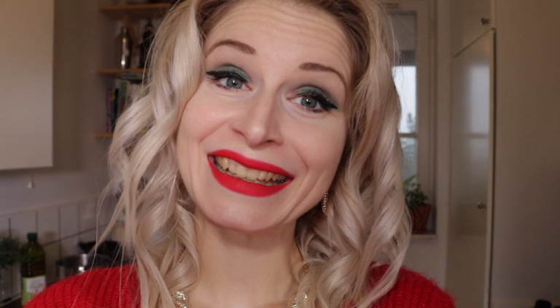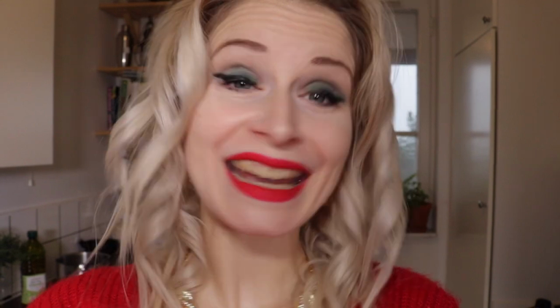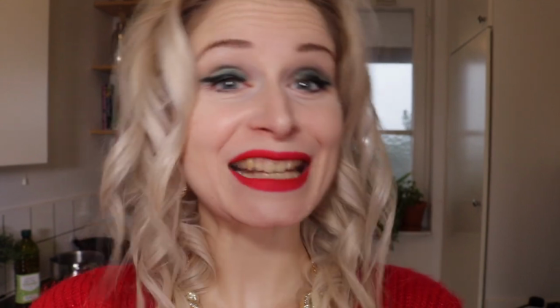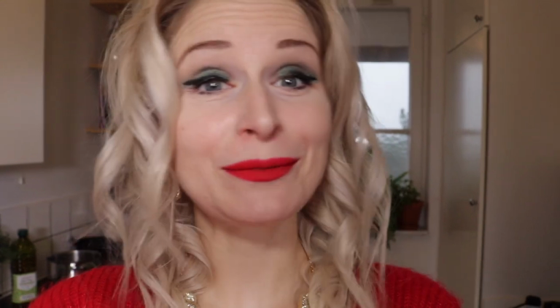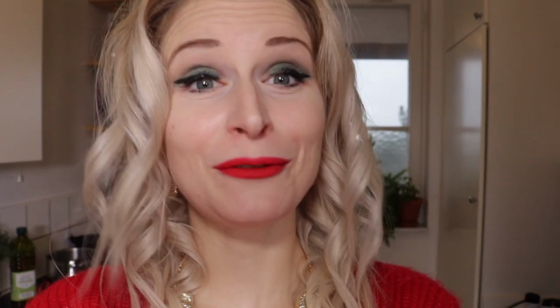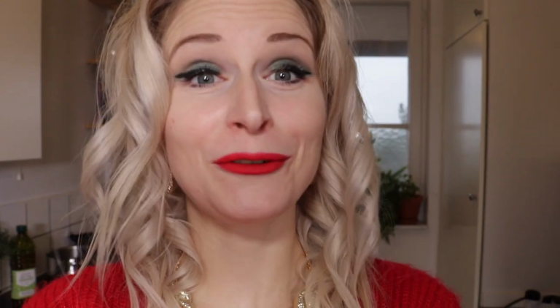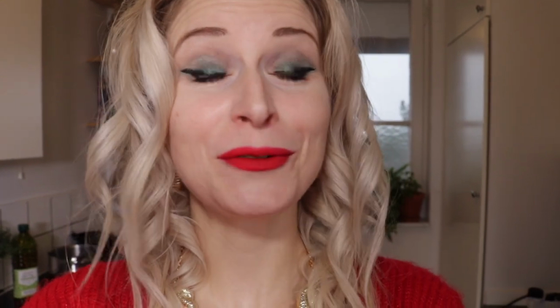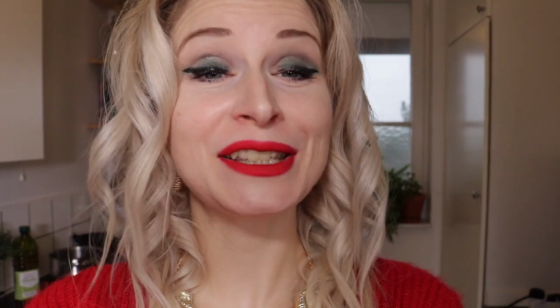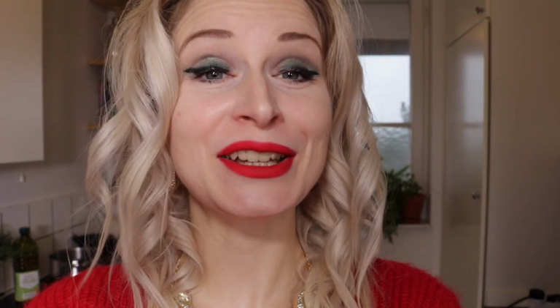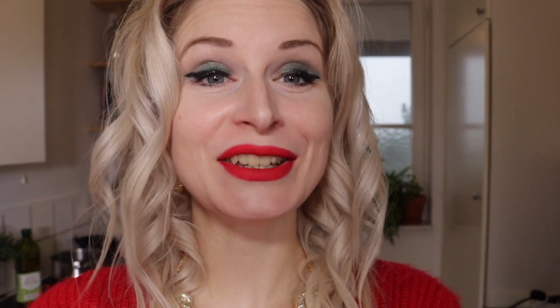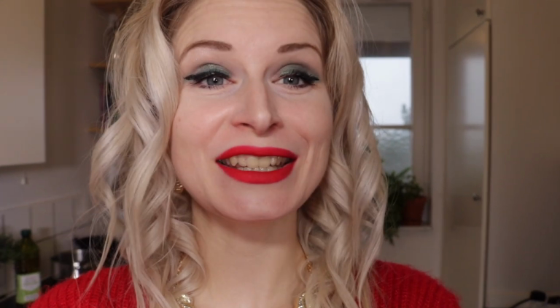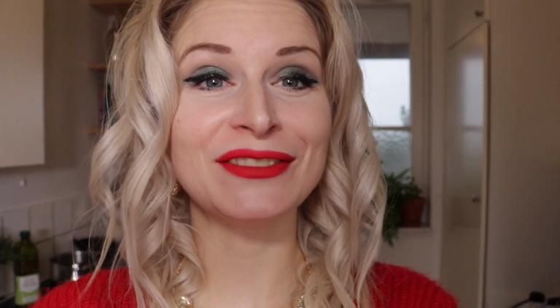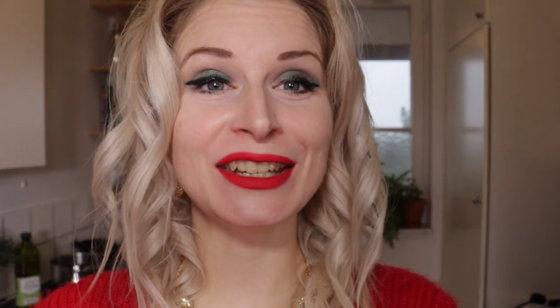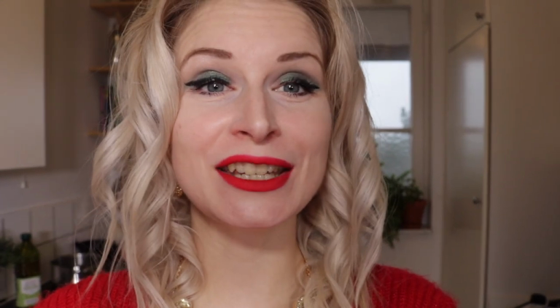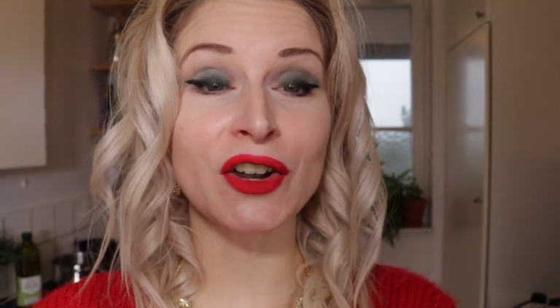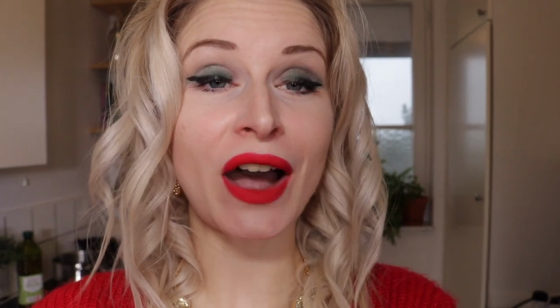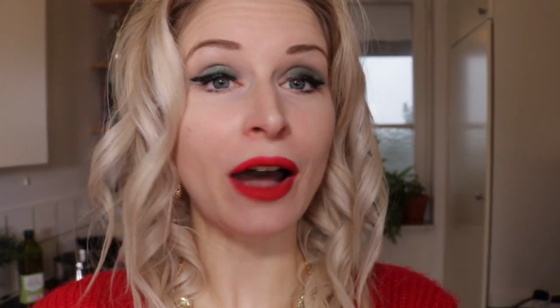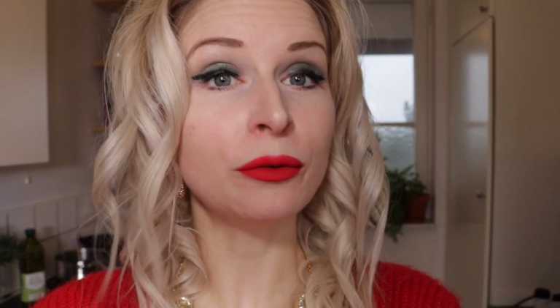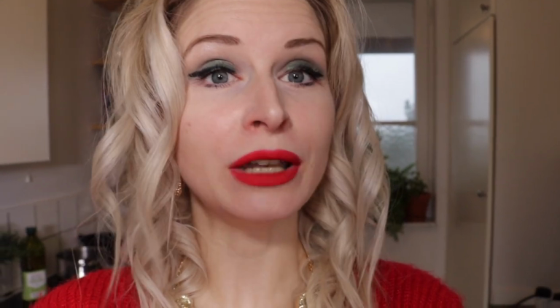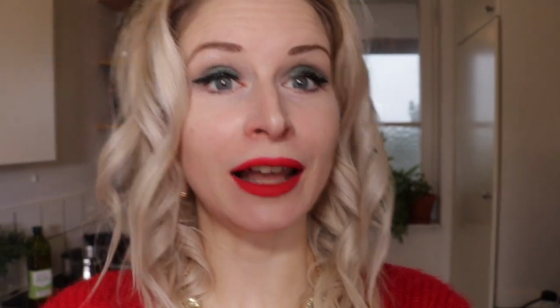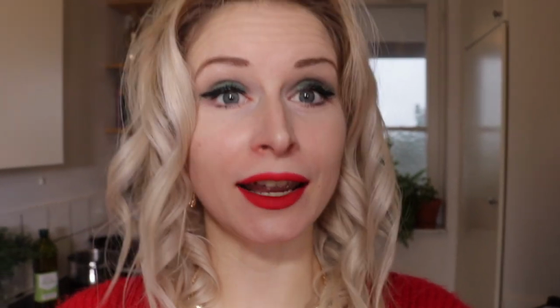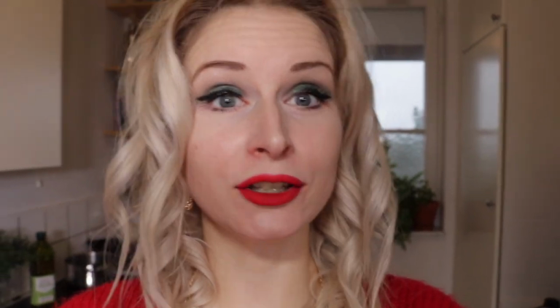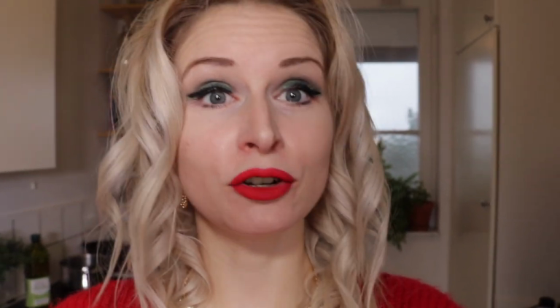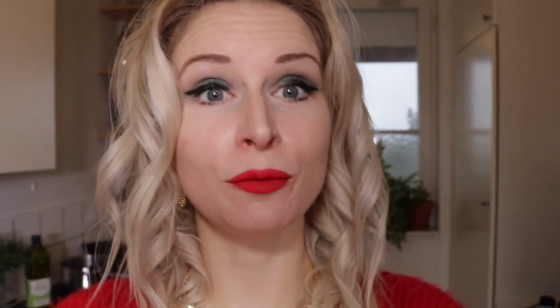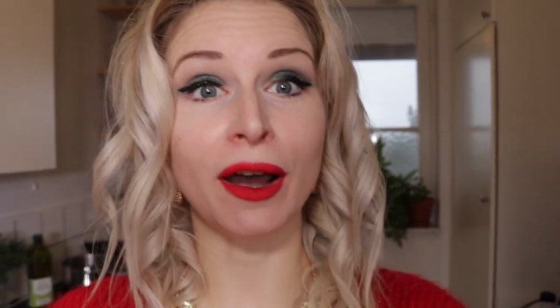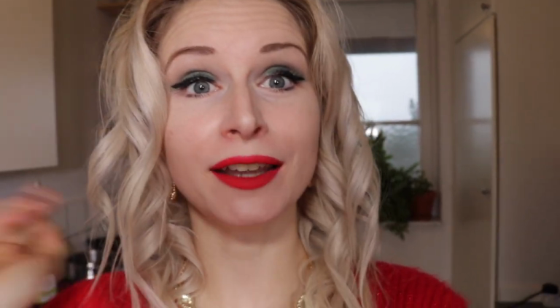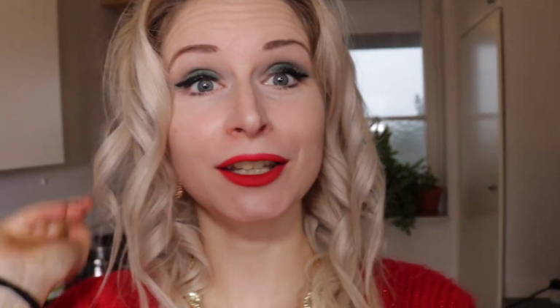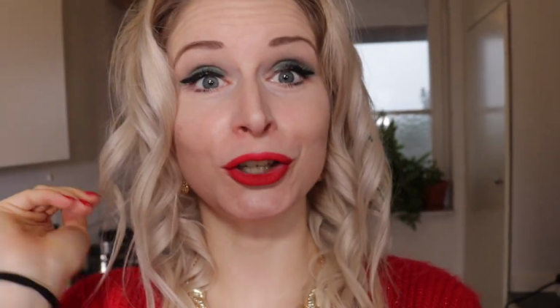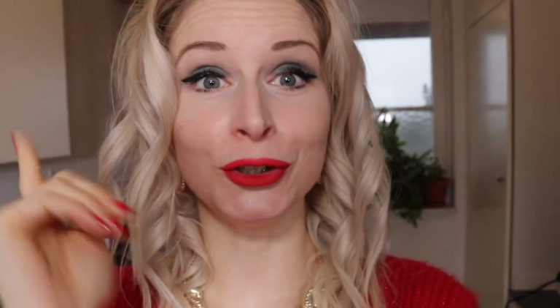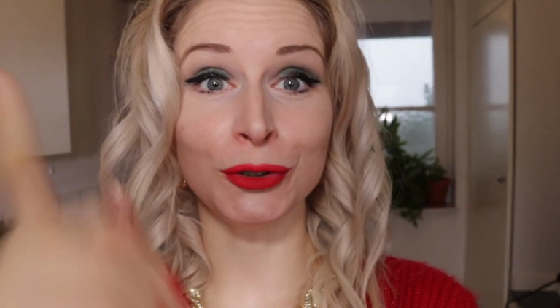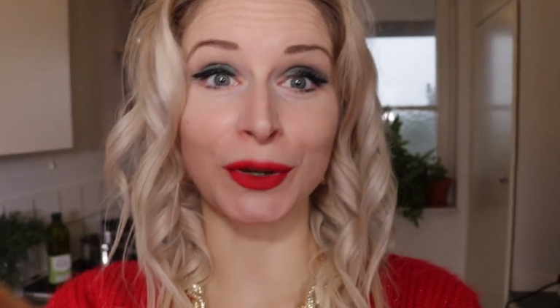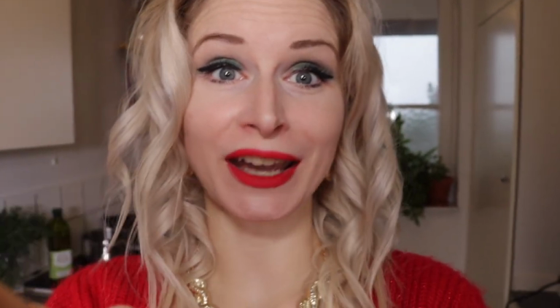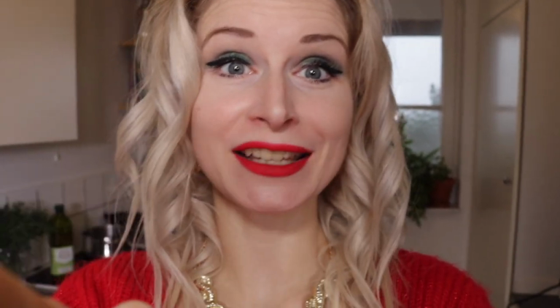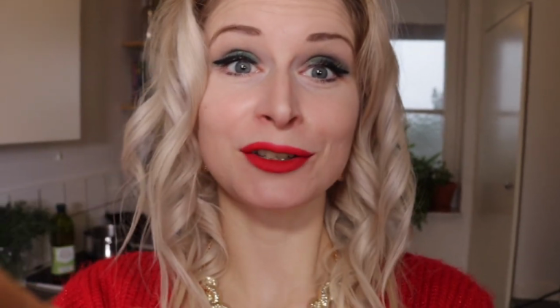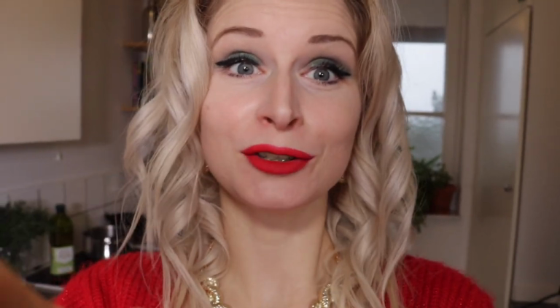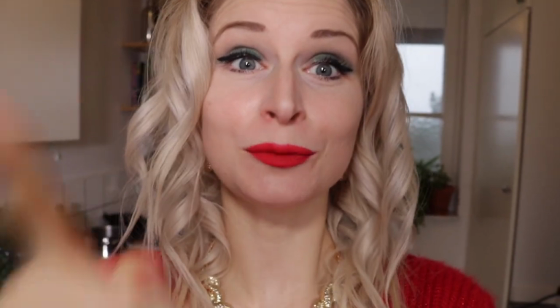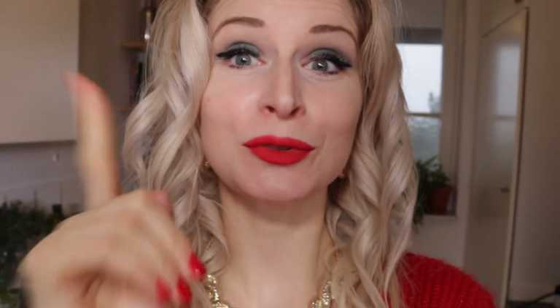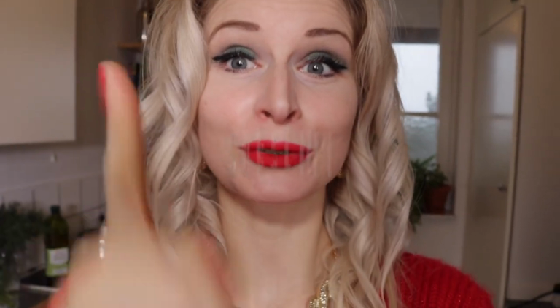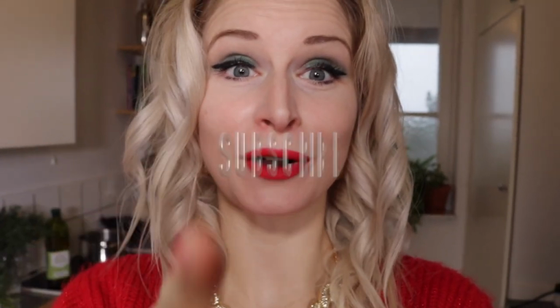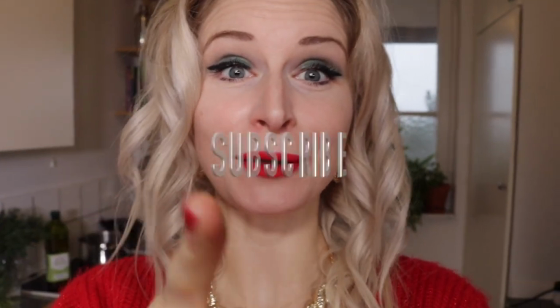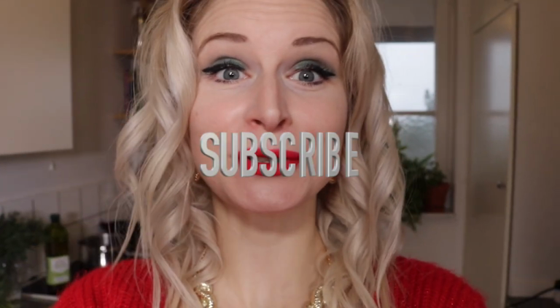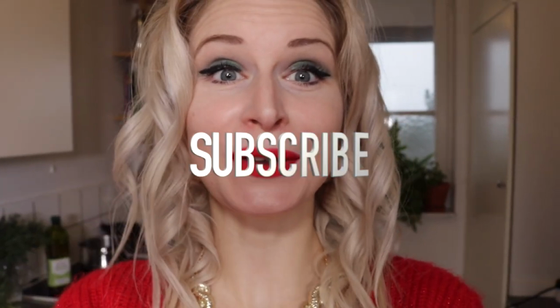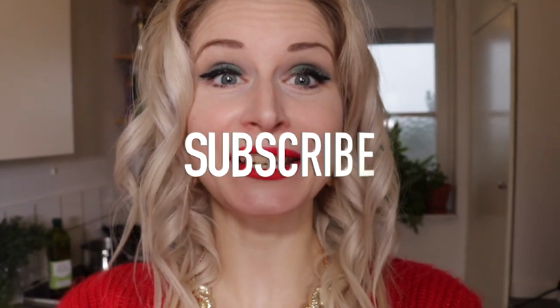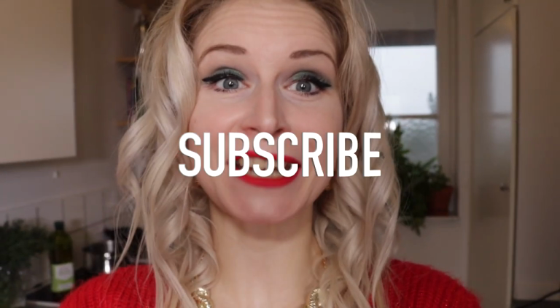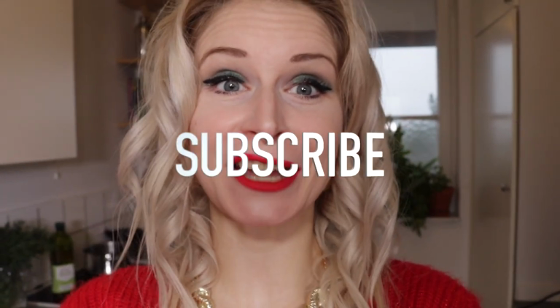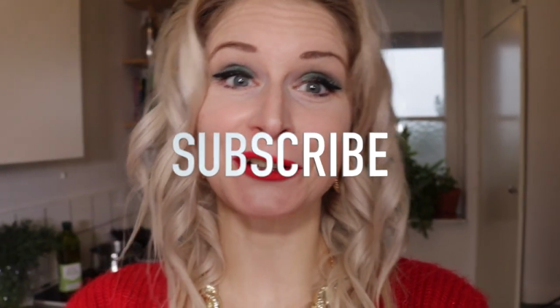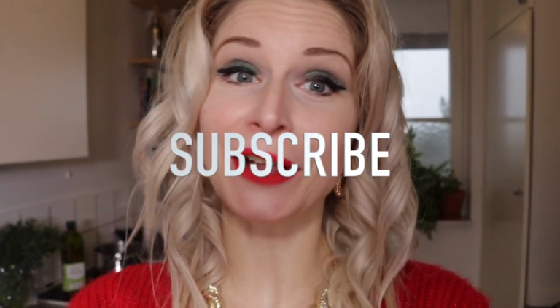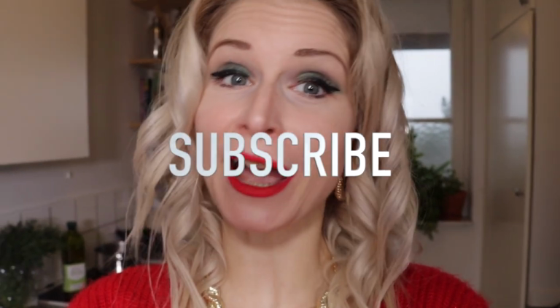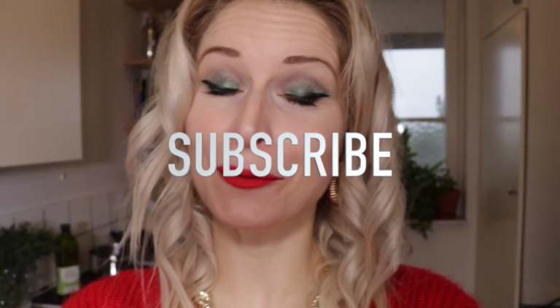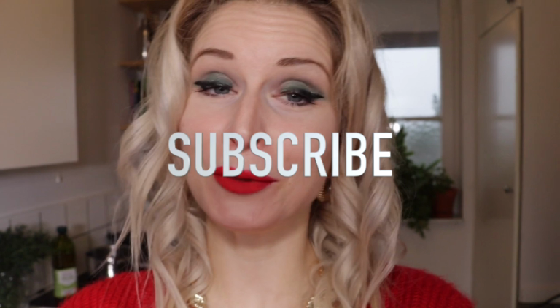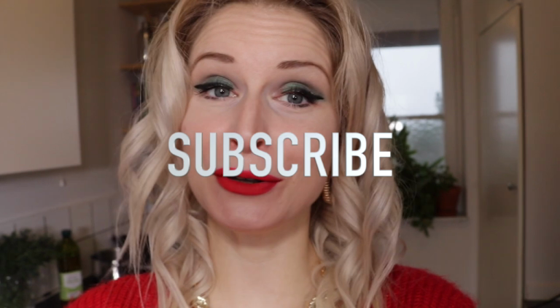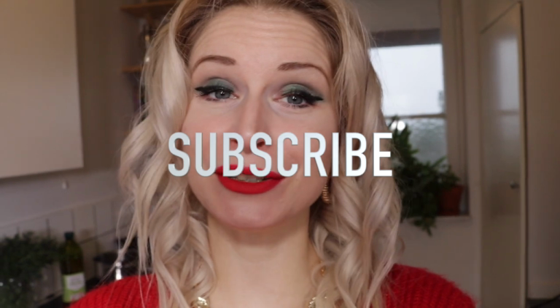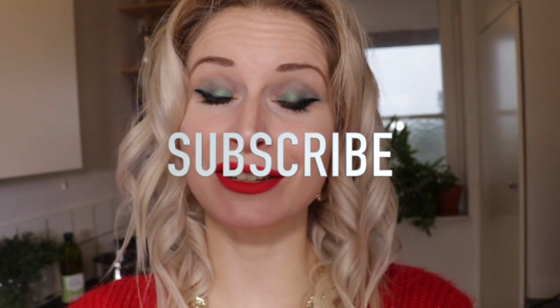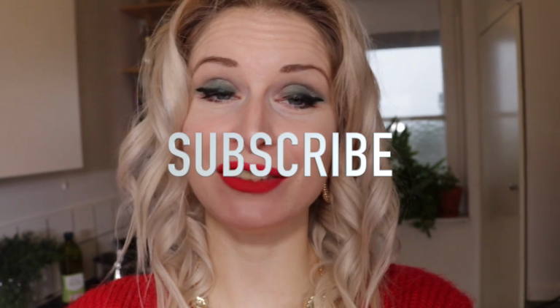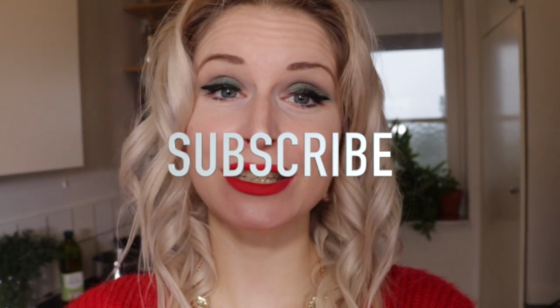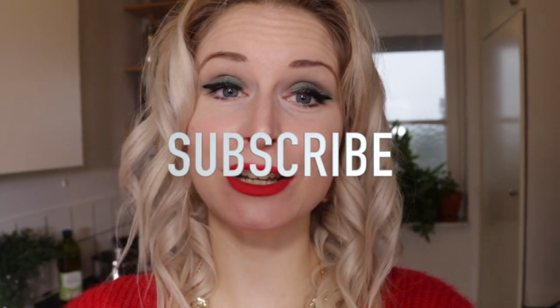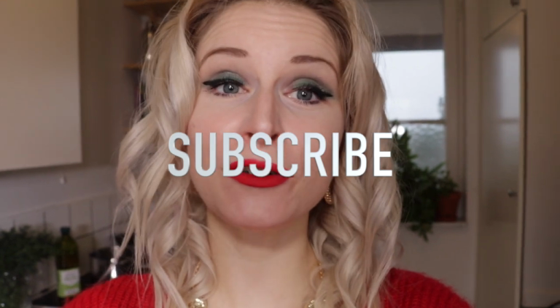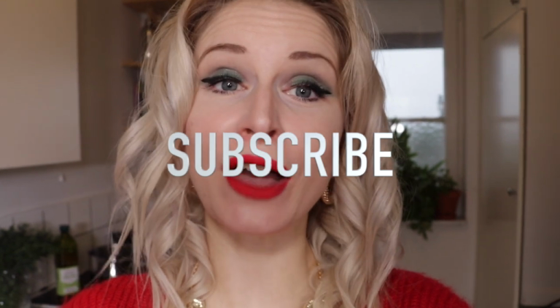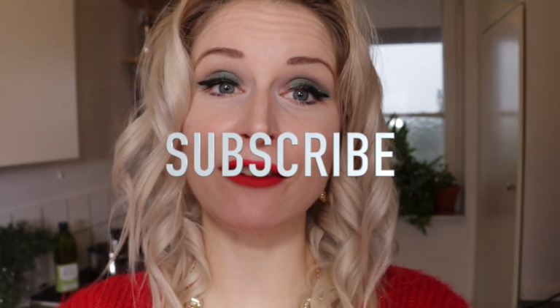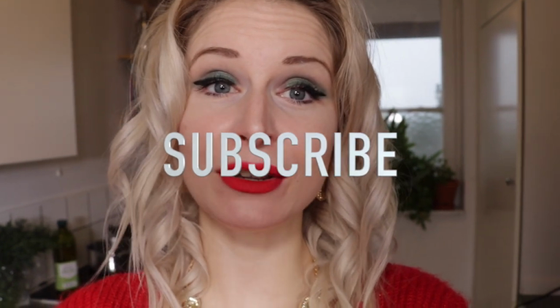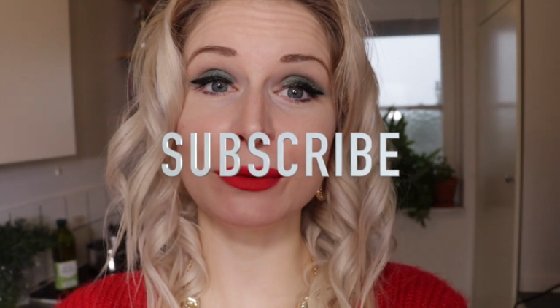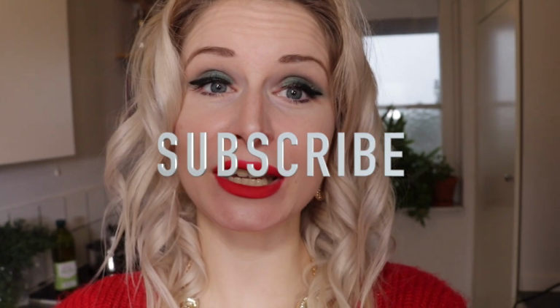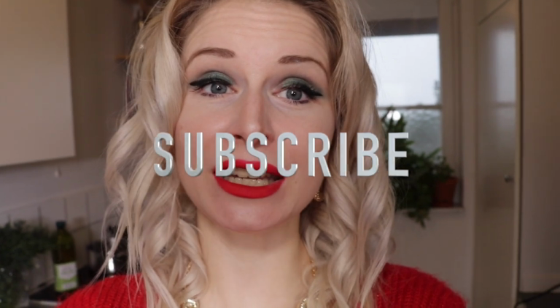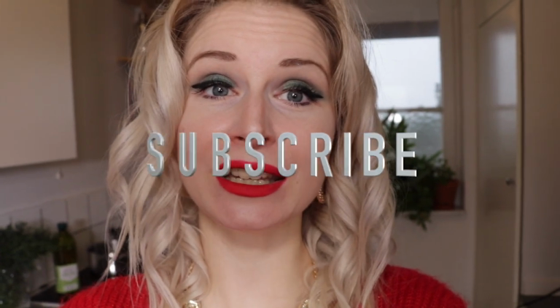Before we start this video, I would like to remind you guys to subscribe to my channel. I post a video every week.